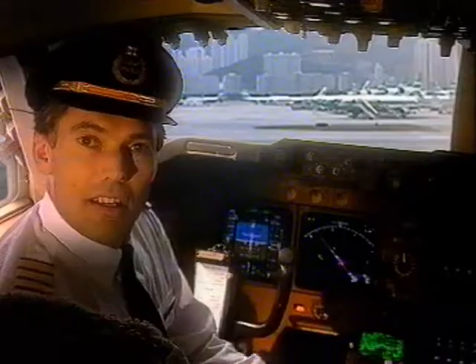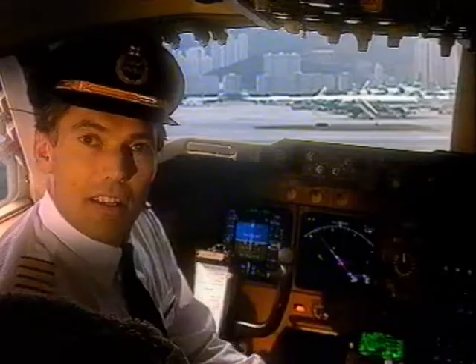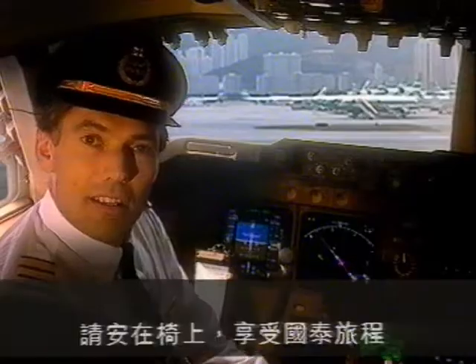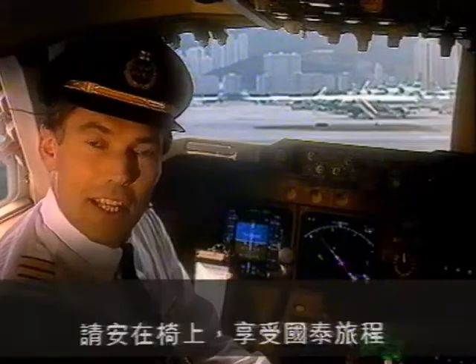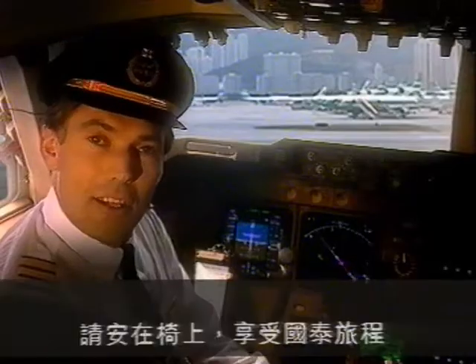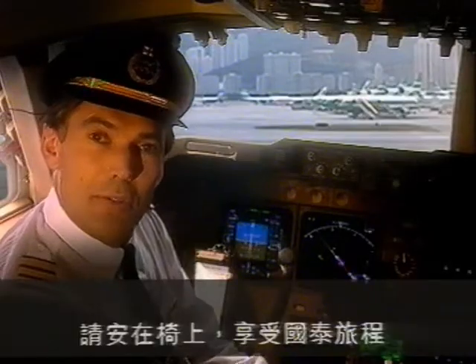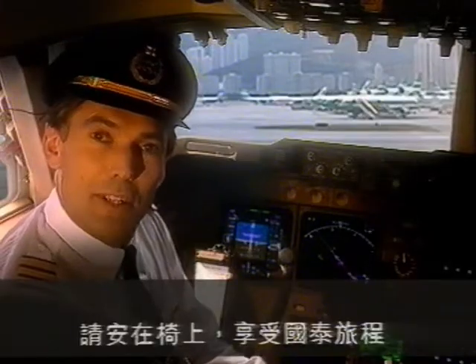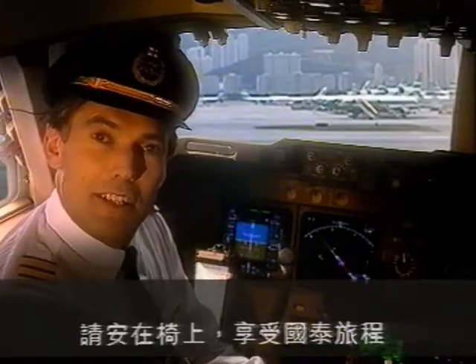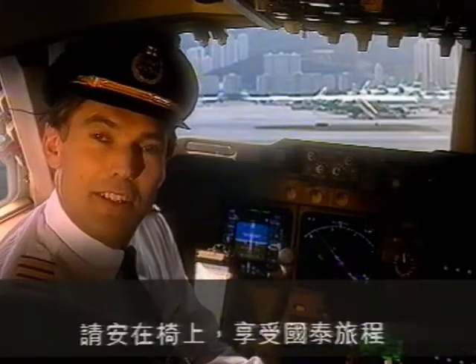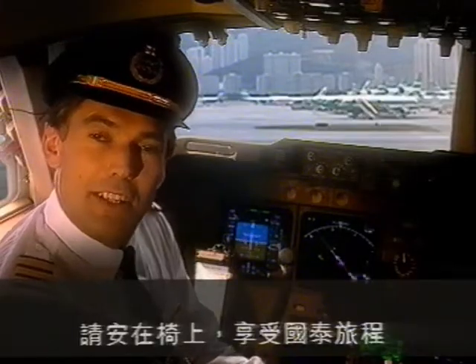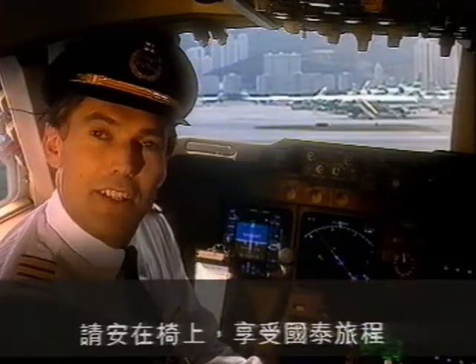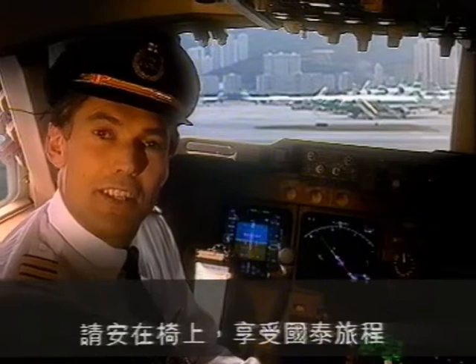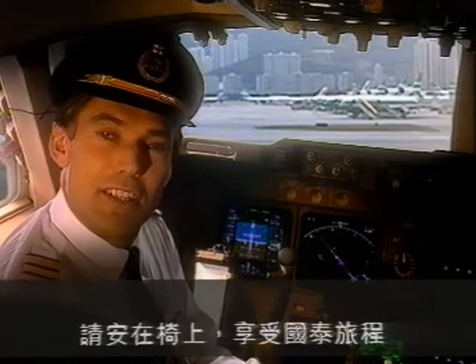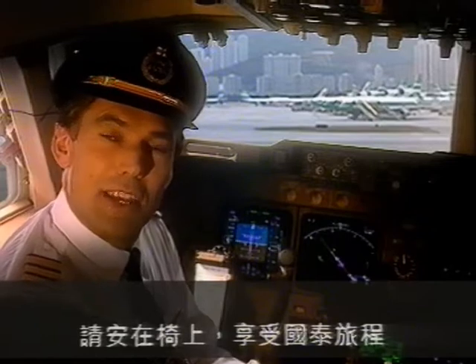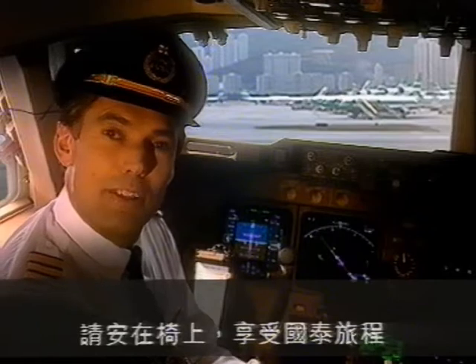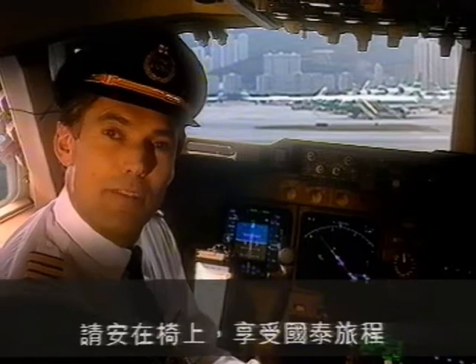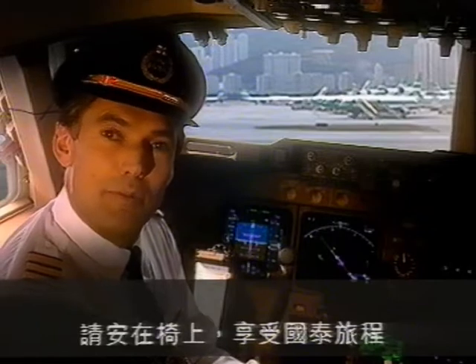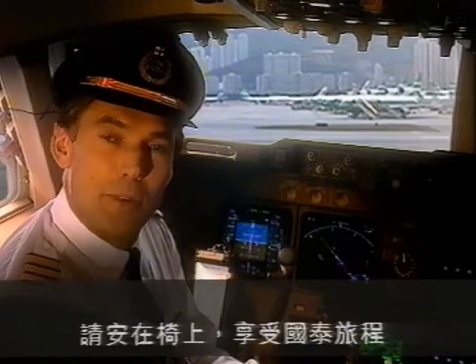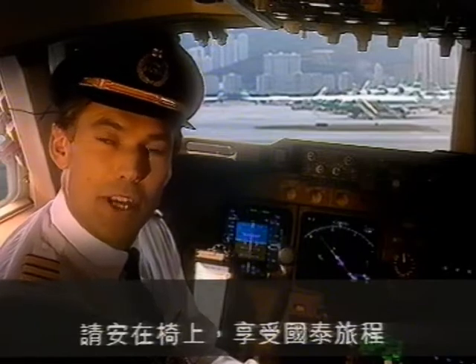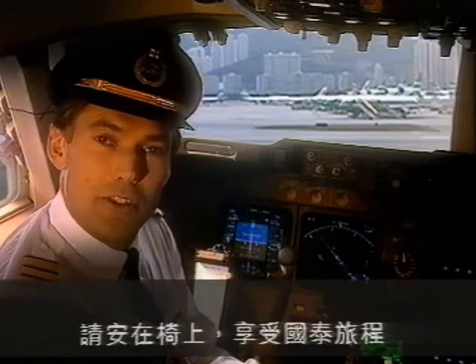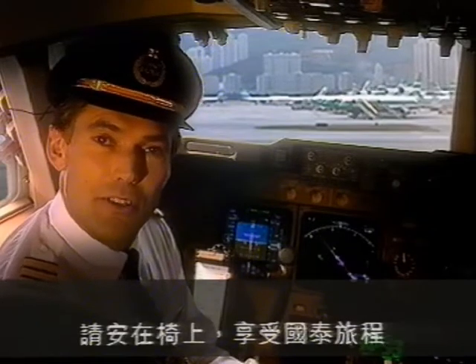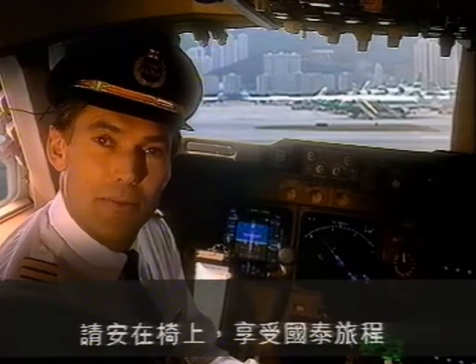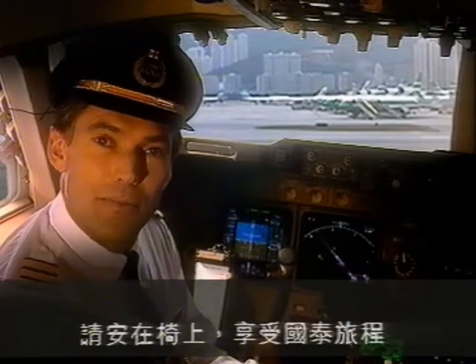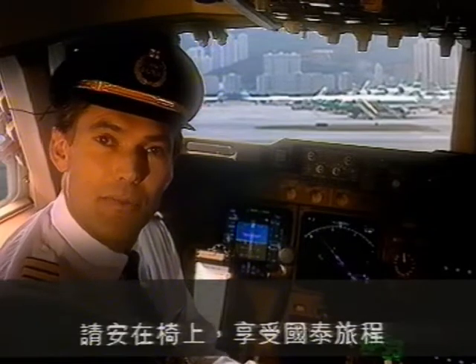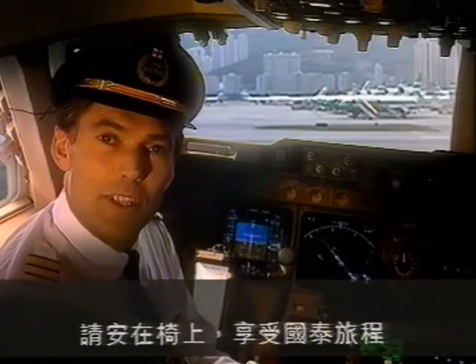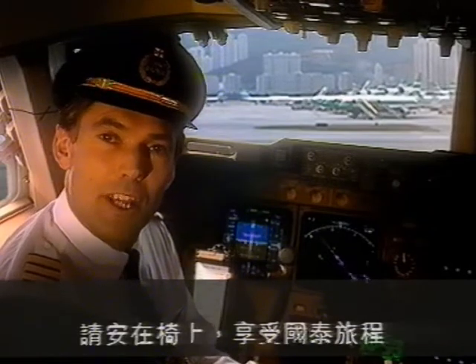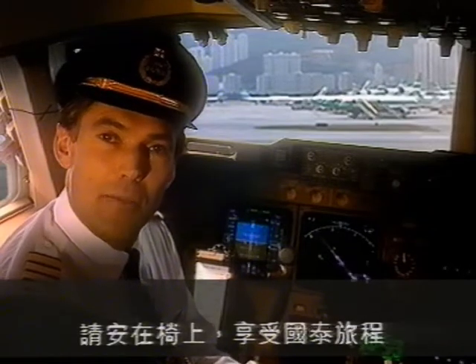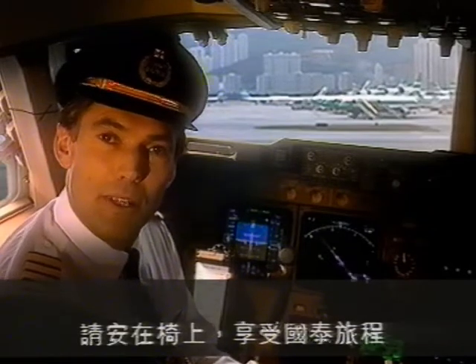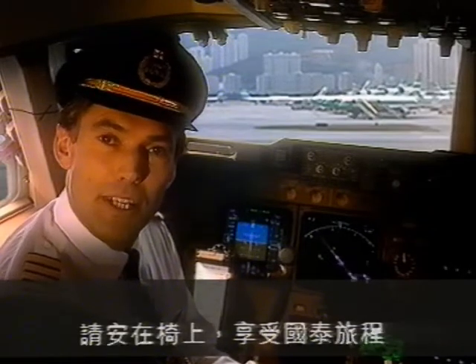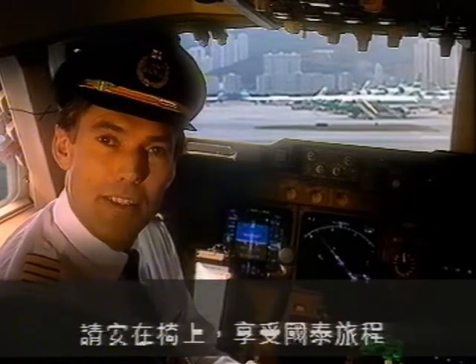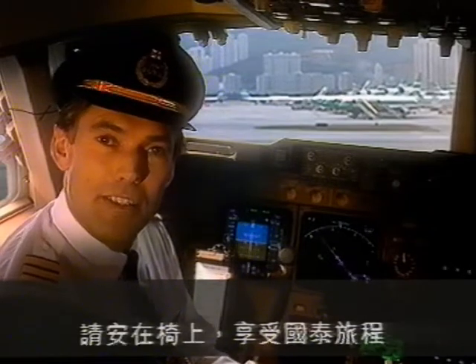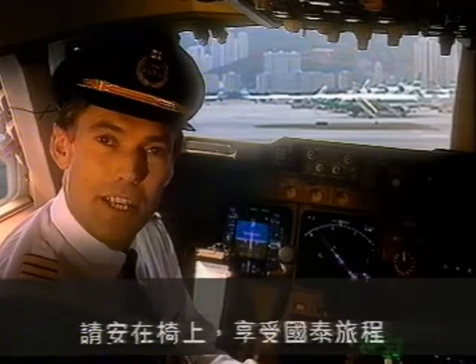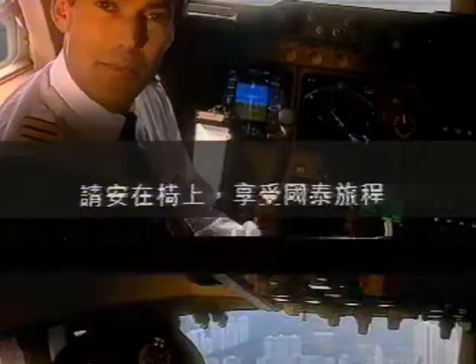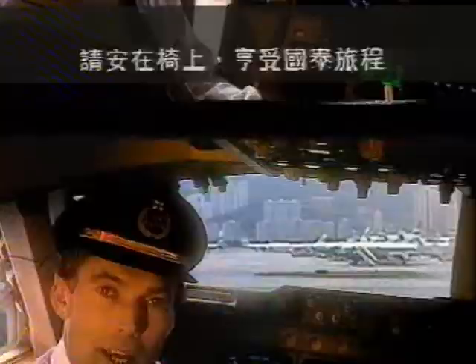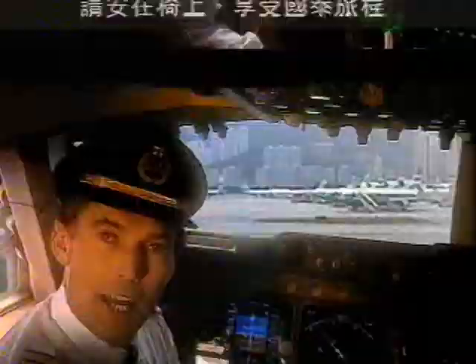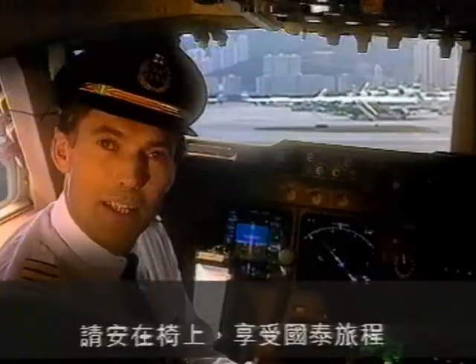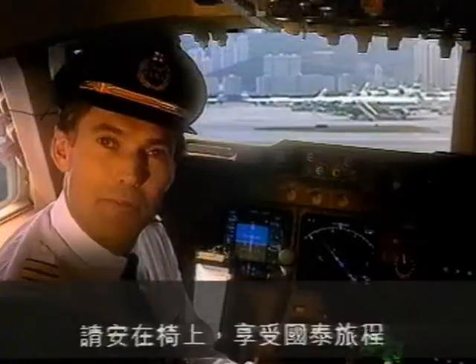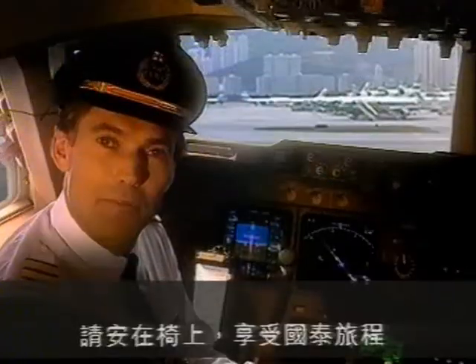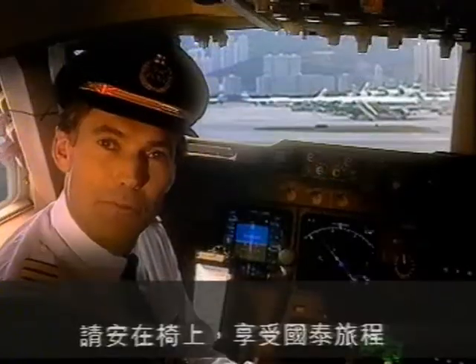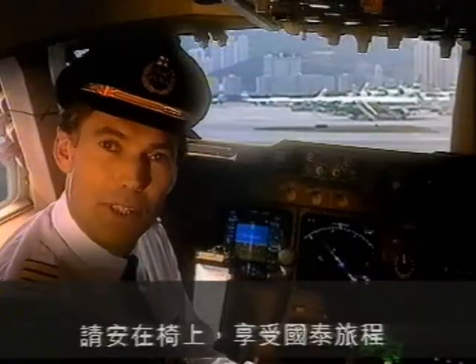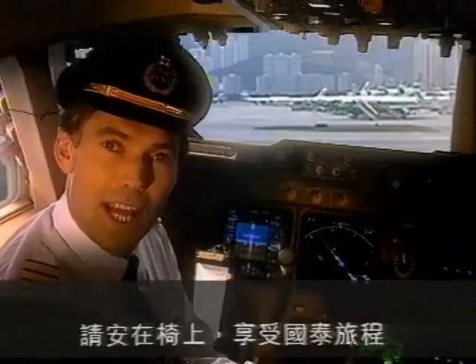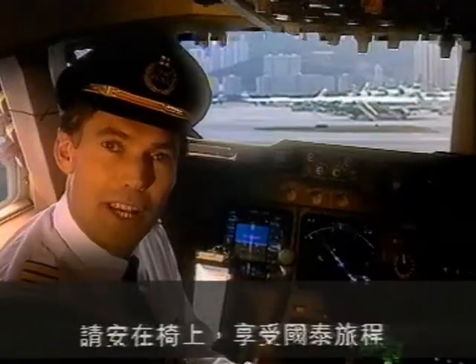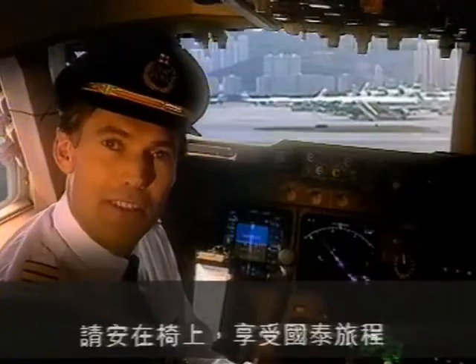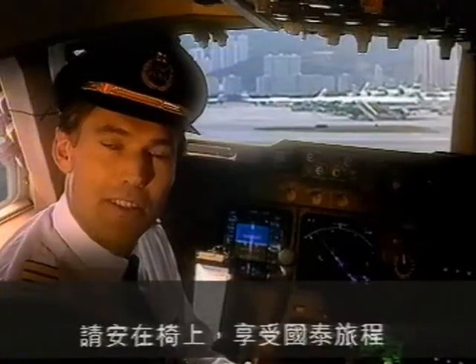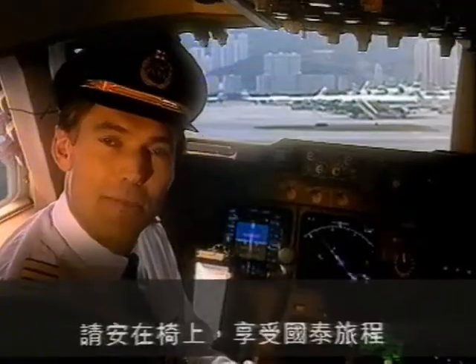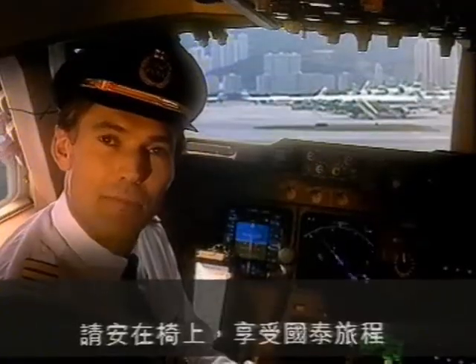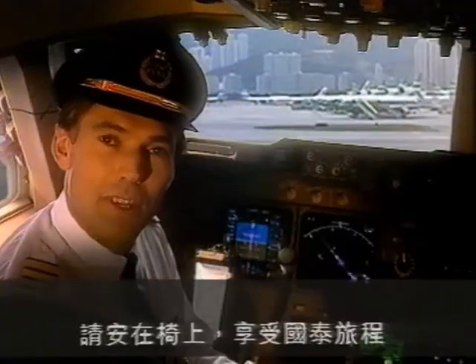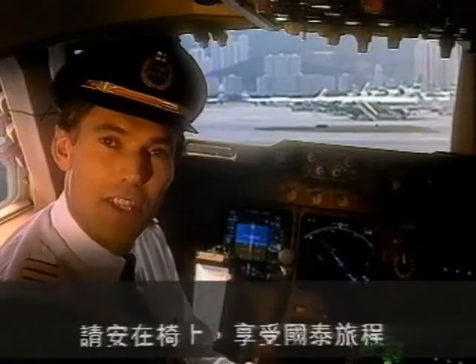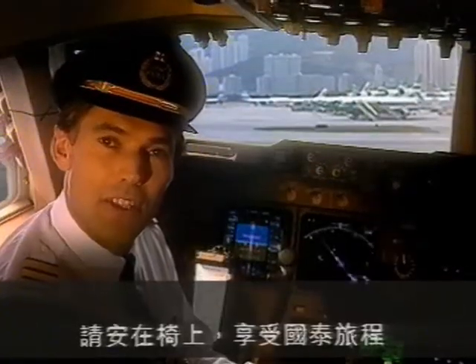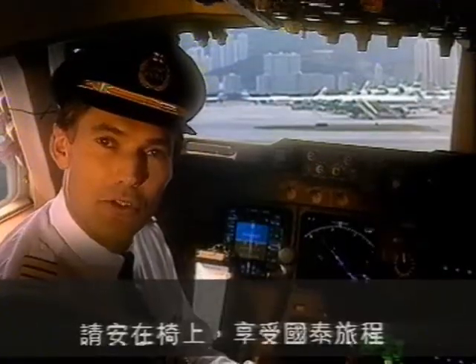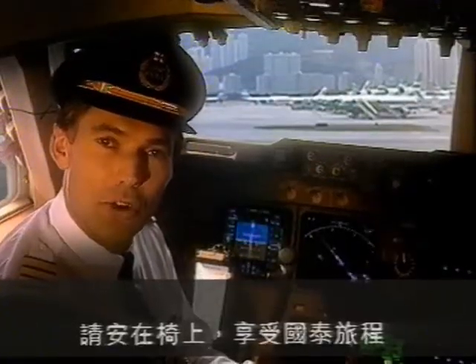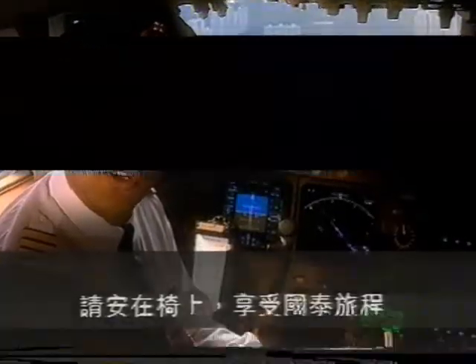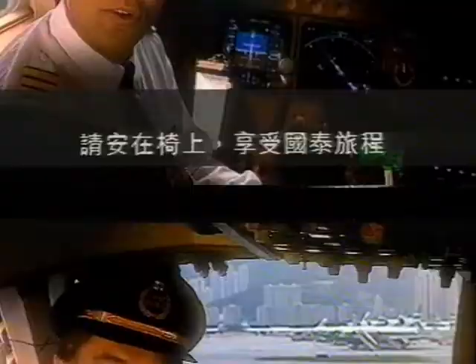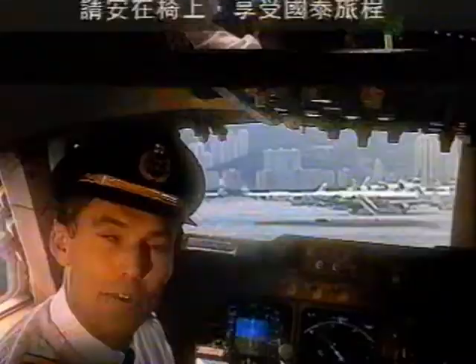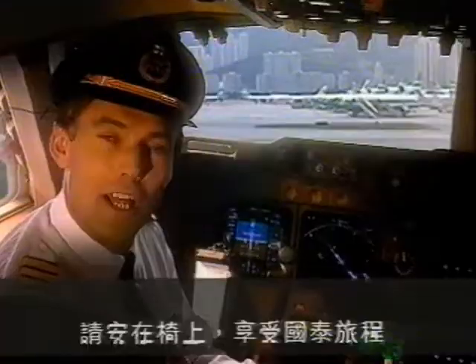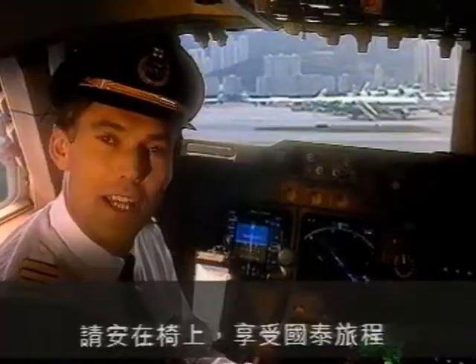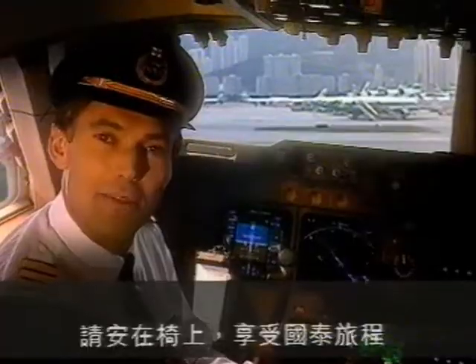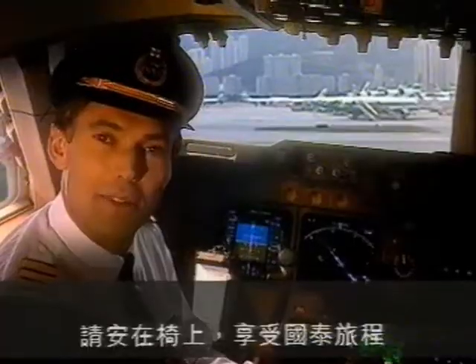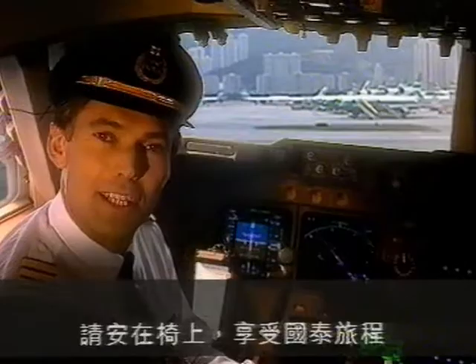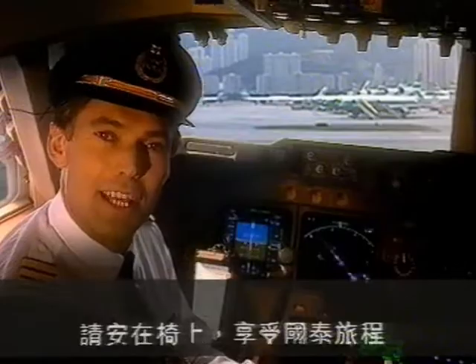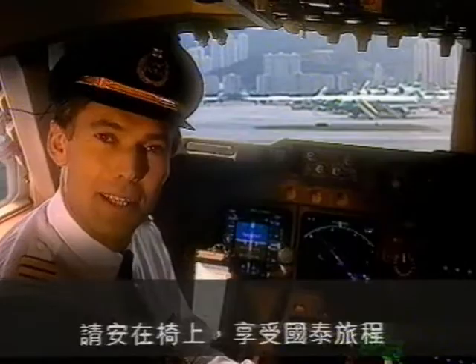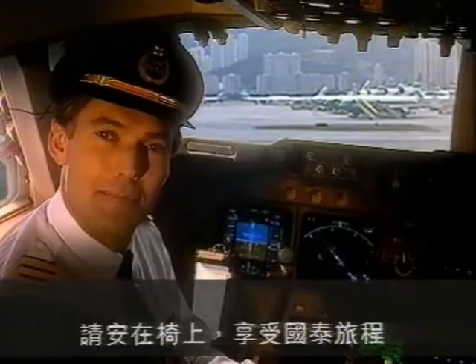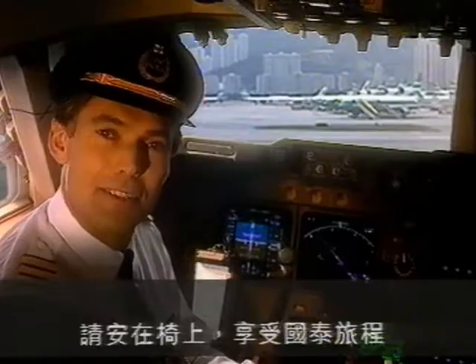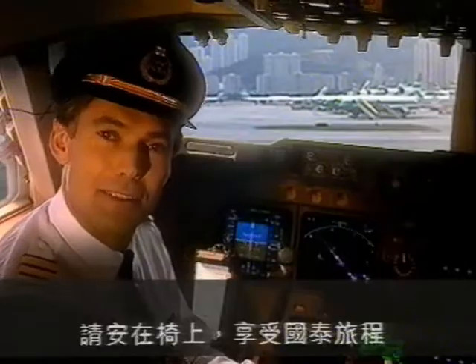Thank you for listening to the safety information. Now please sit back, relax, and enjoy your flight with Cathay Pacific.